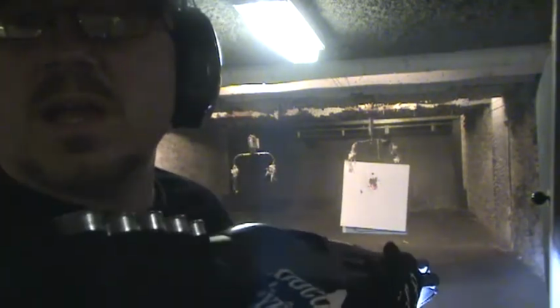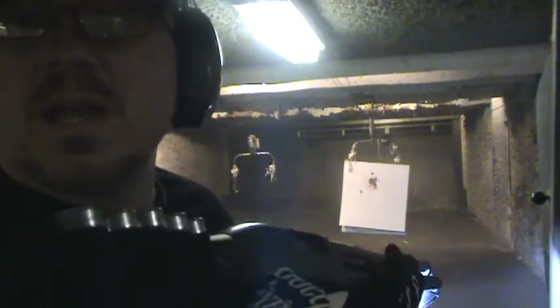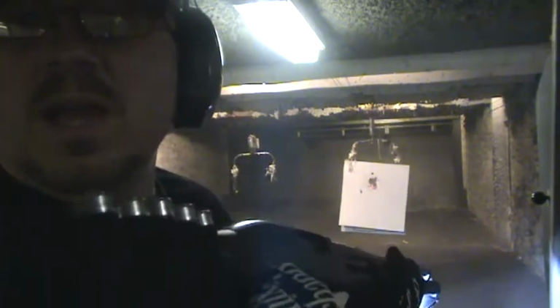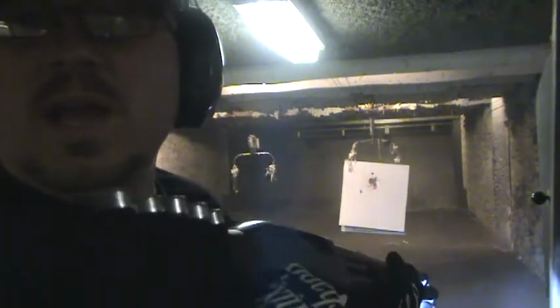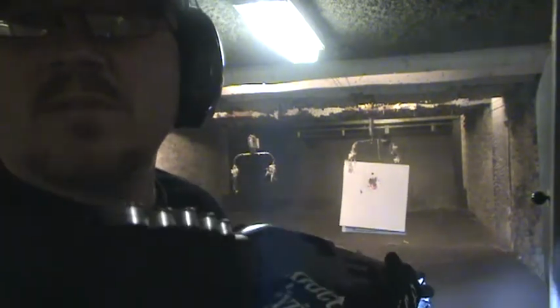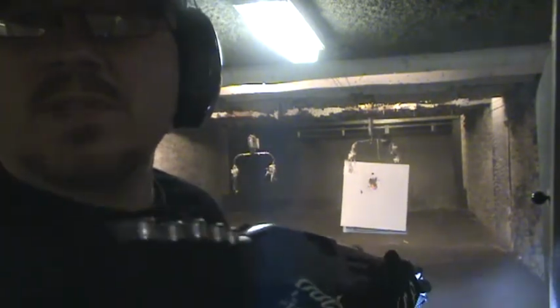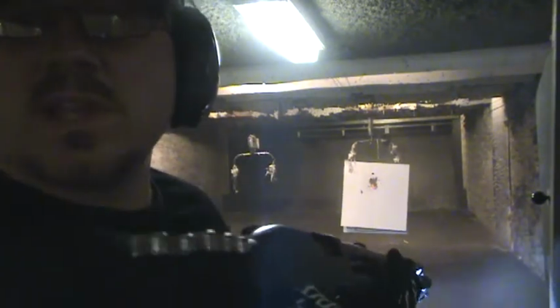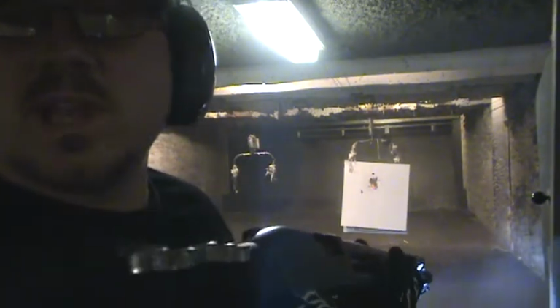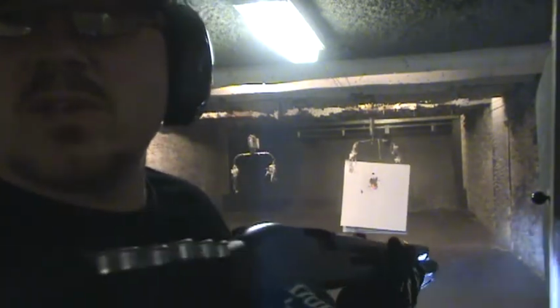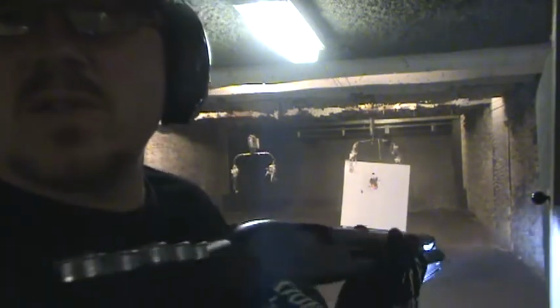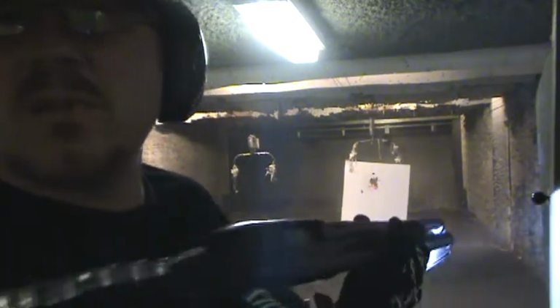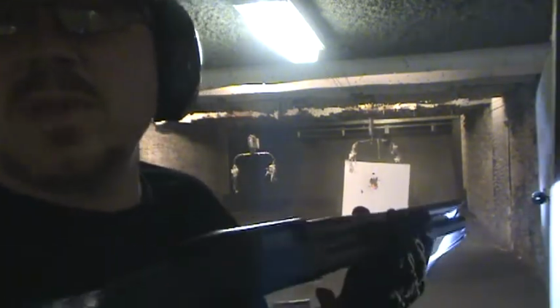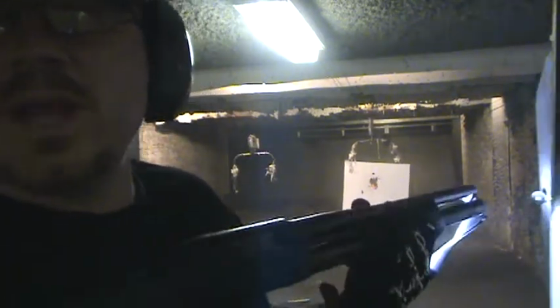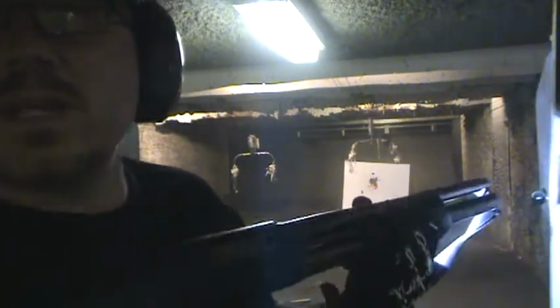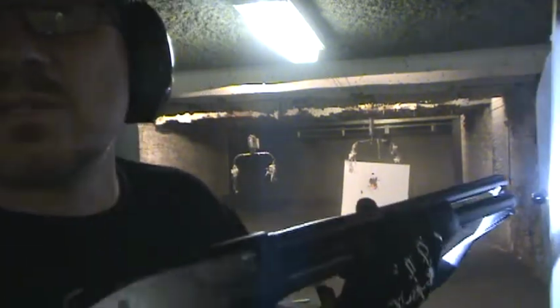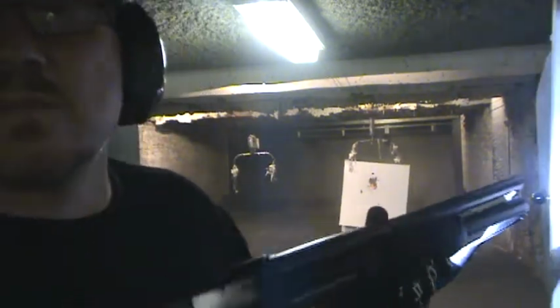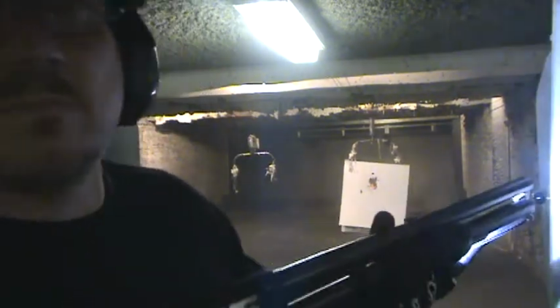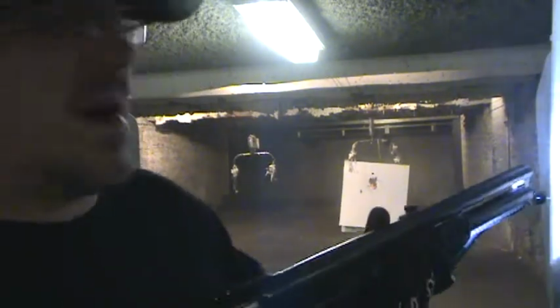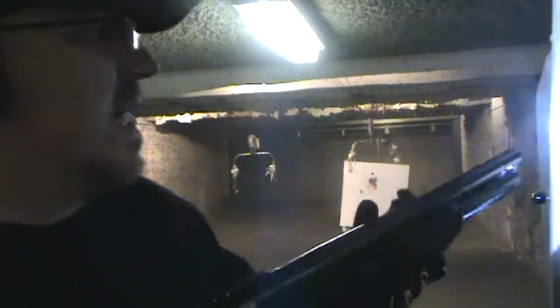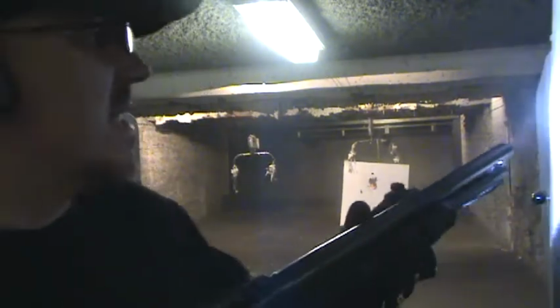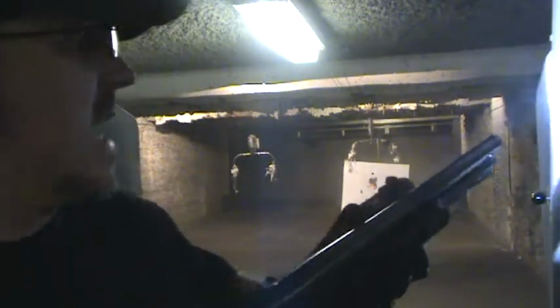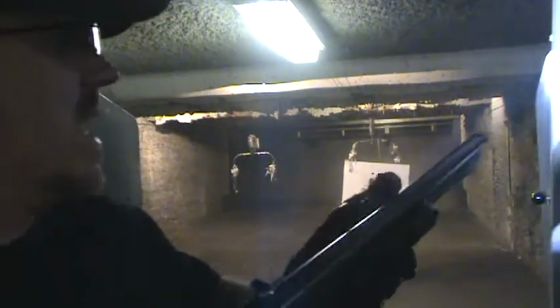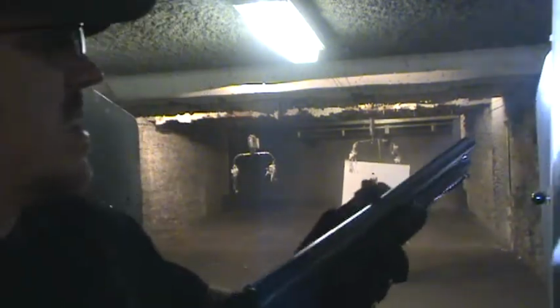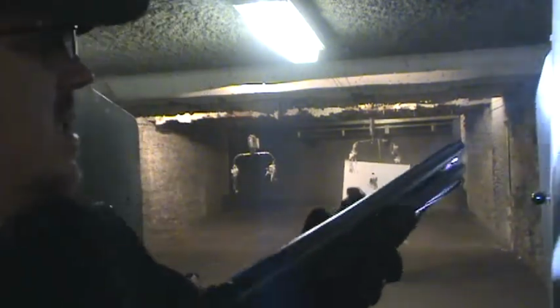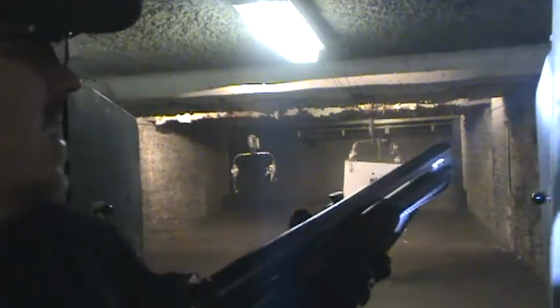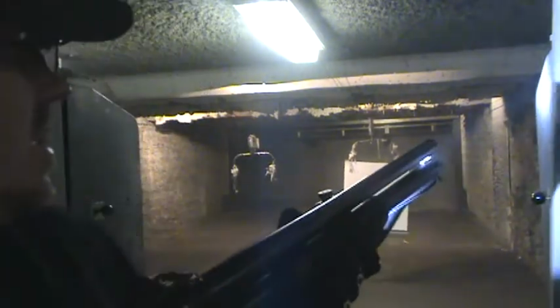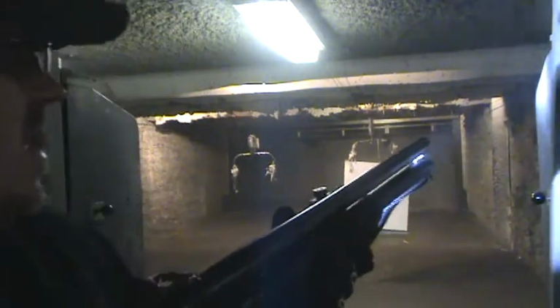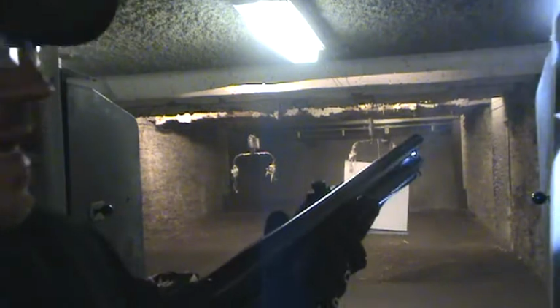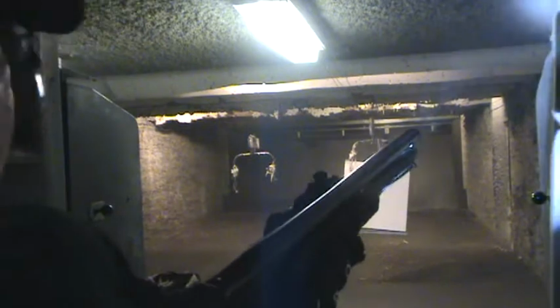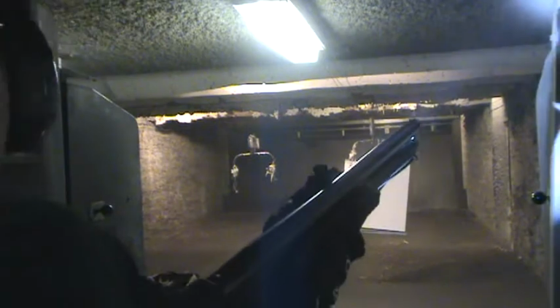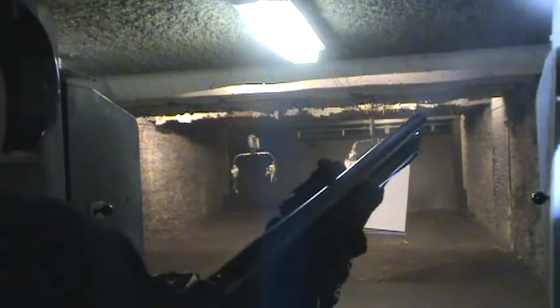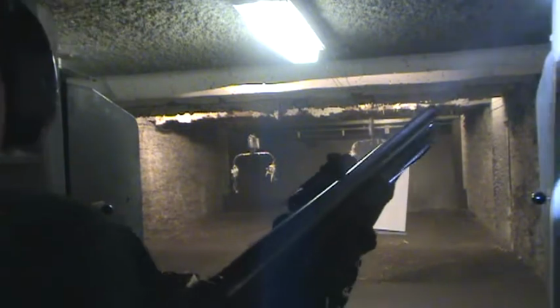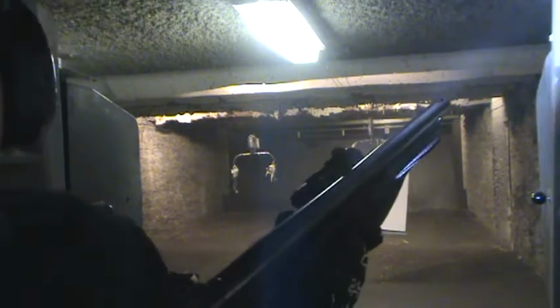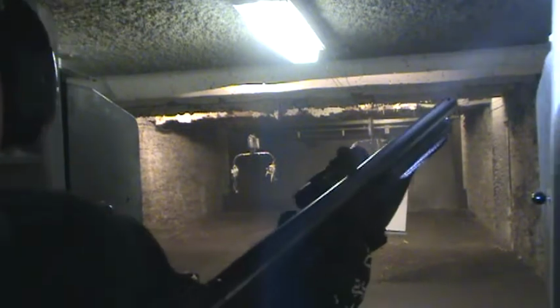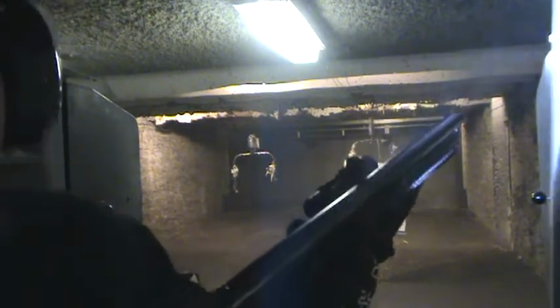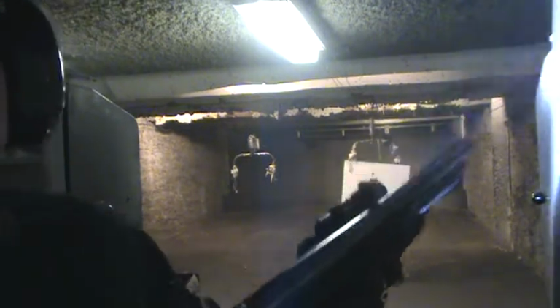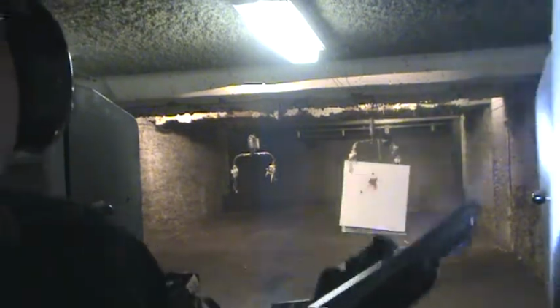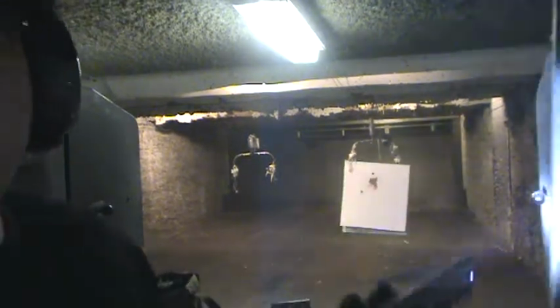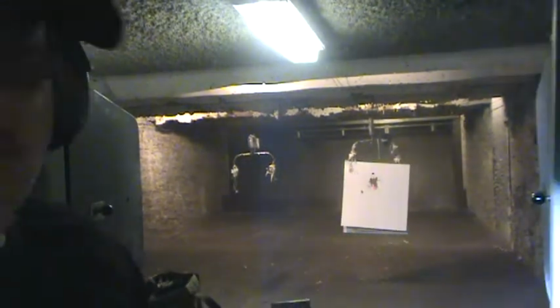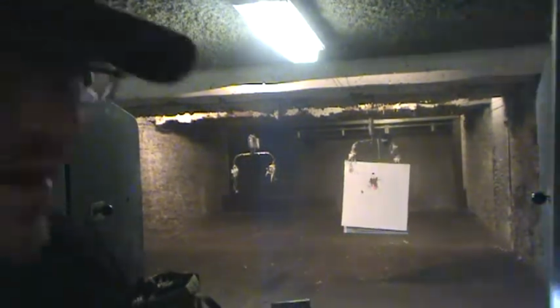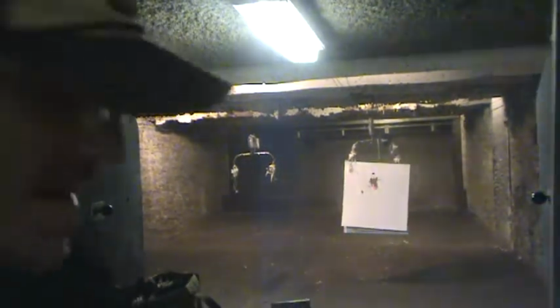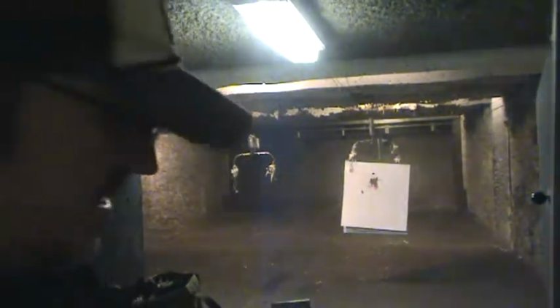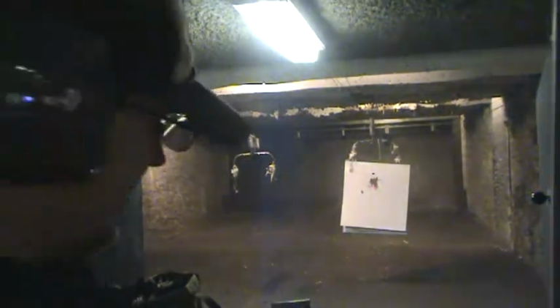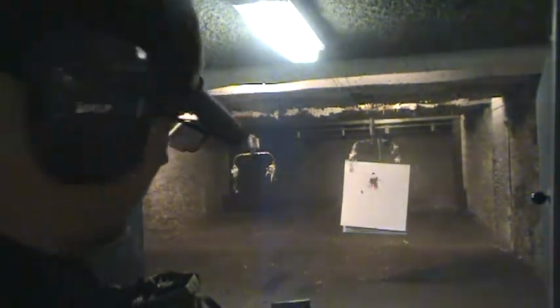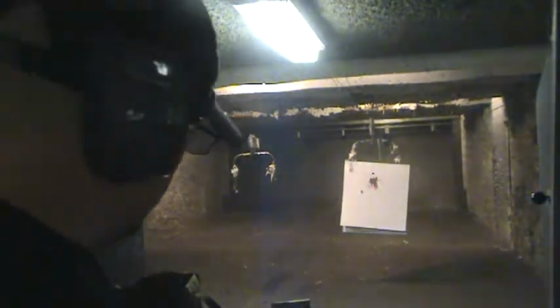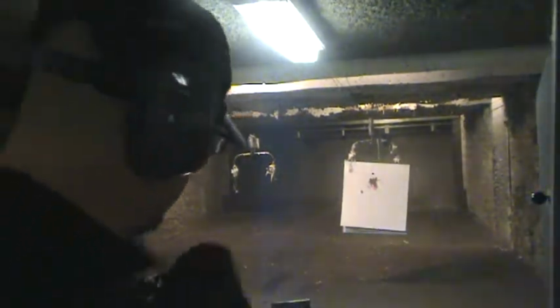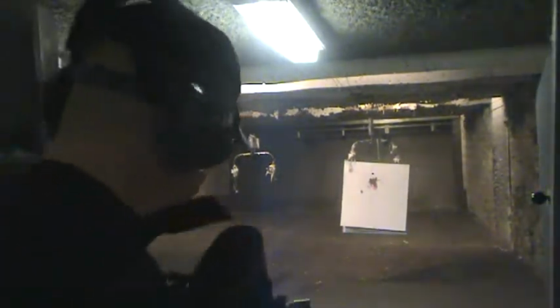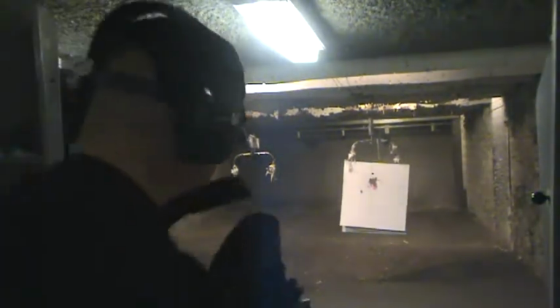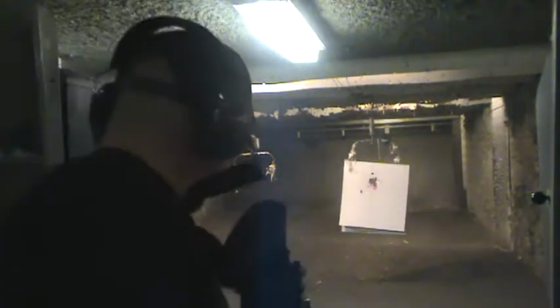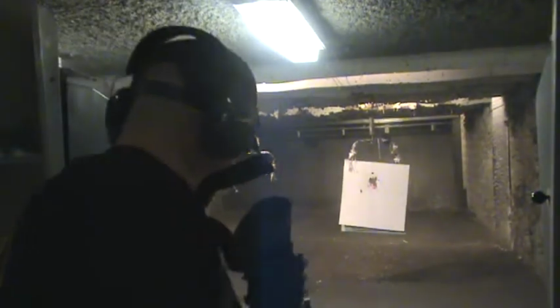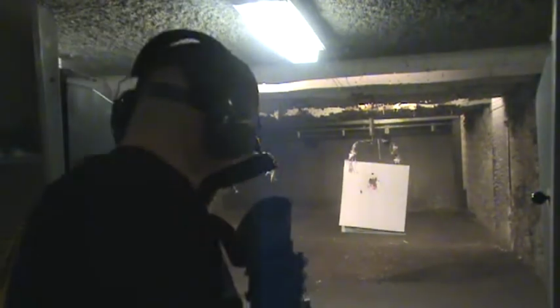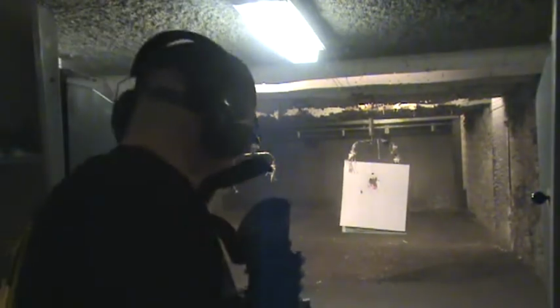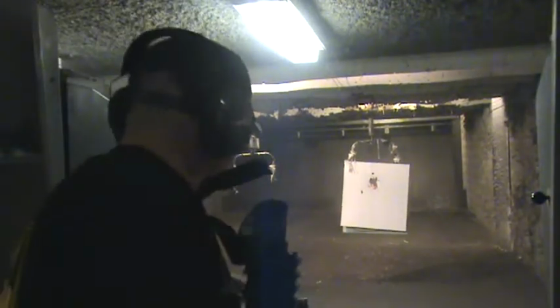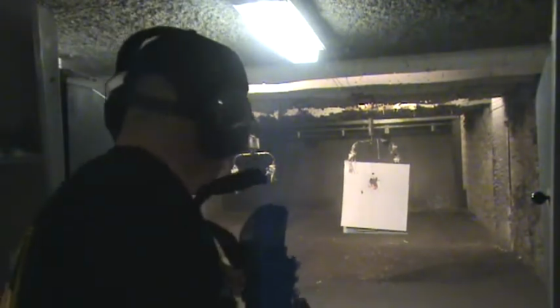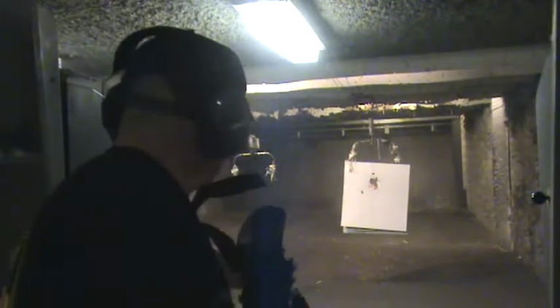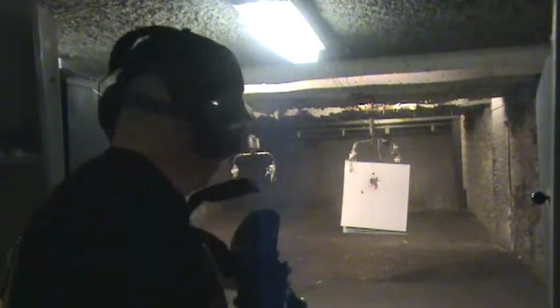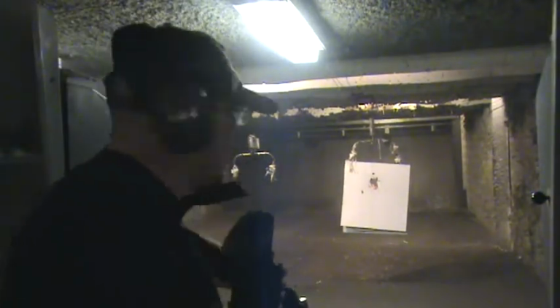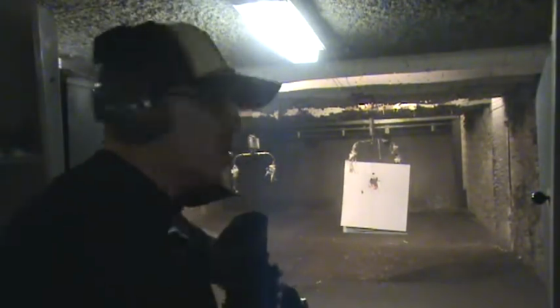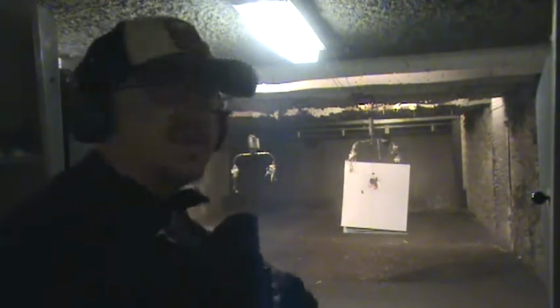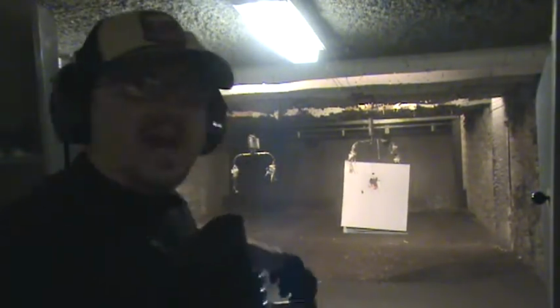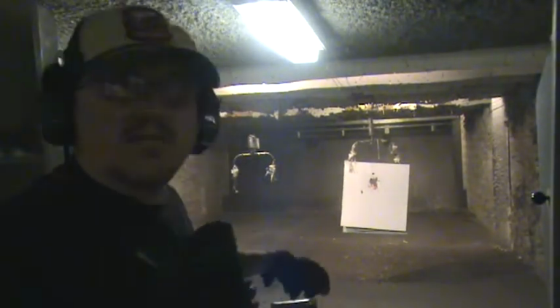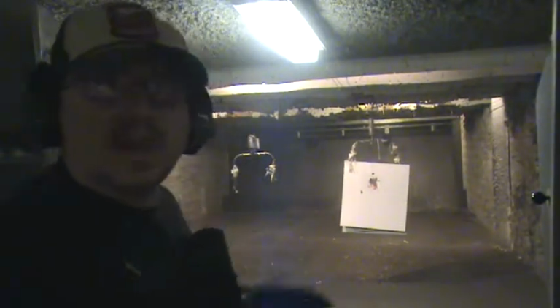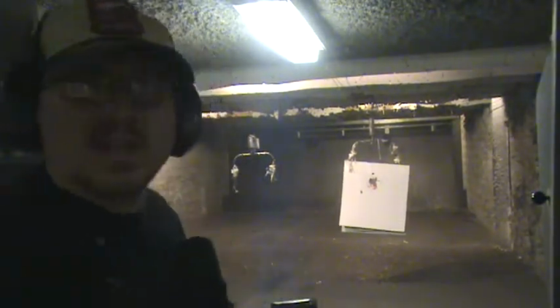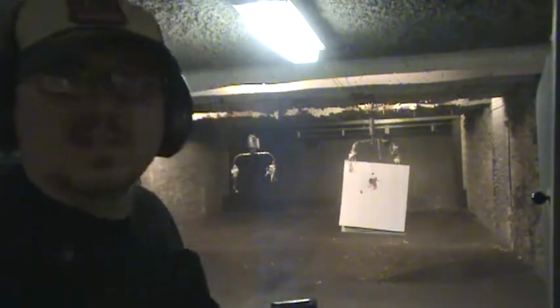Everything held up nice. PolyTac handling everything fine. Let's pop a few more downrange.